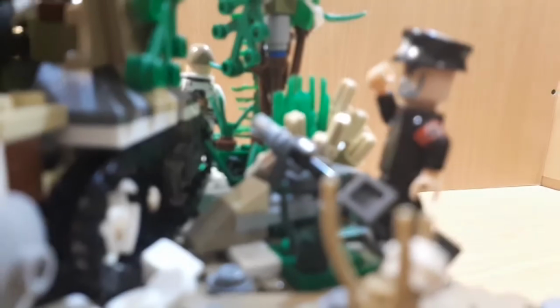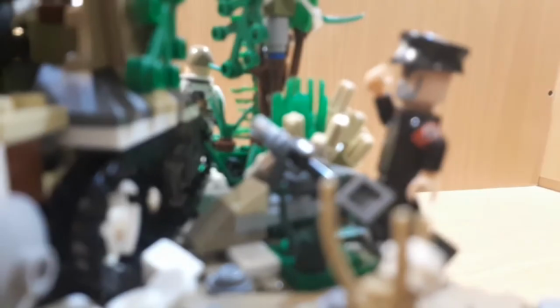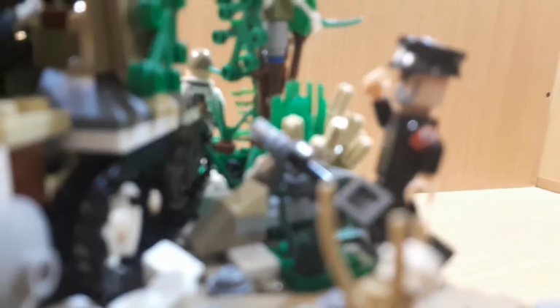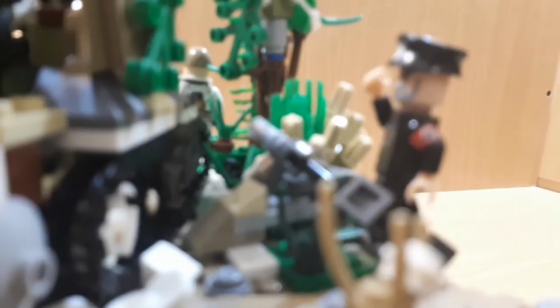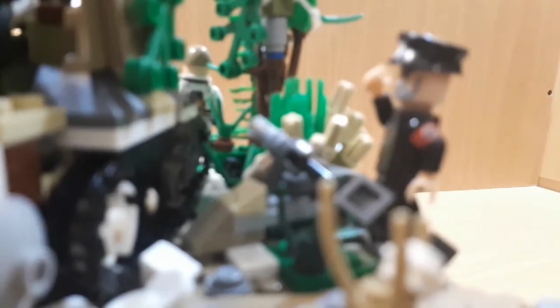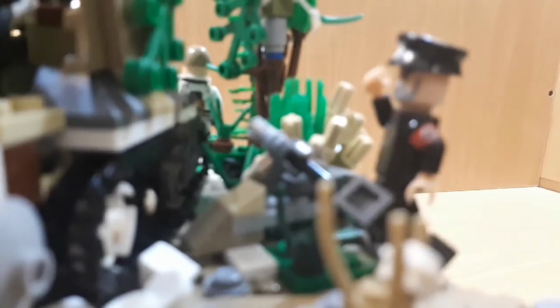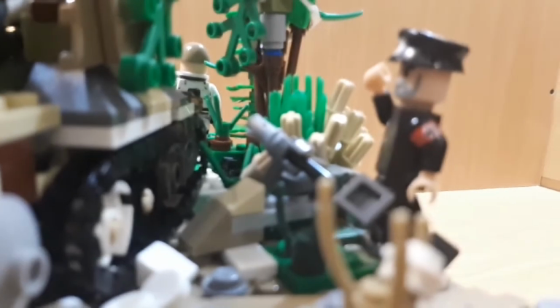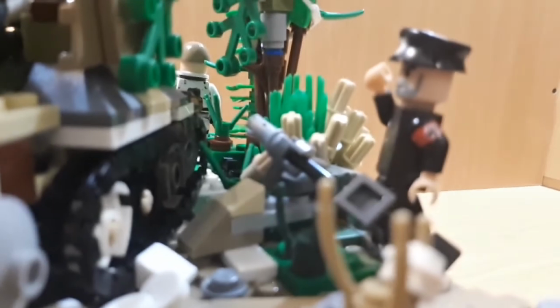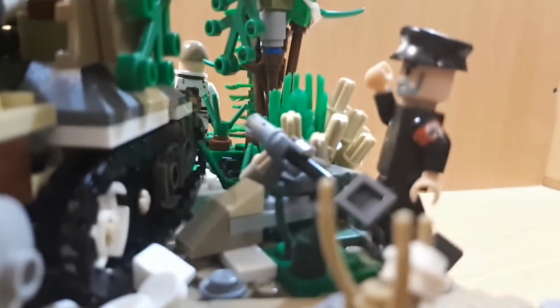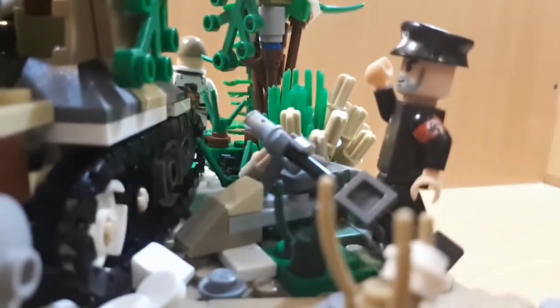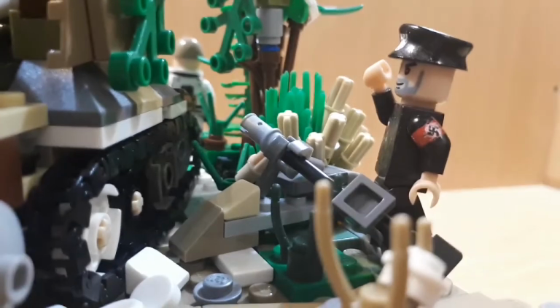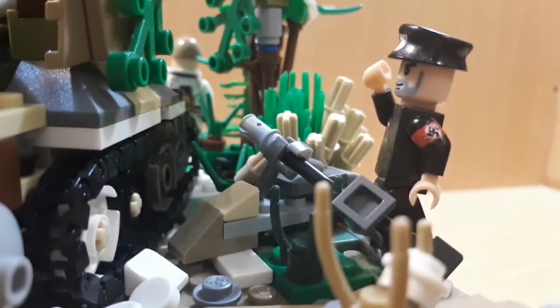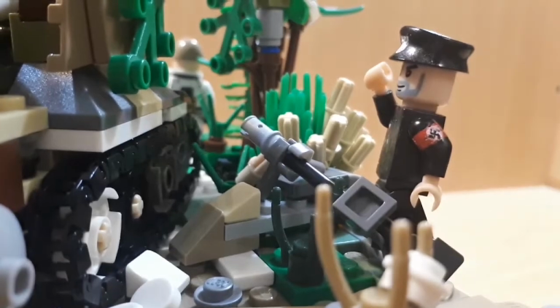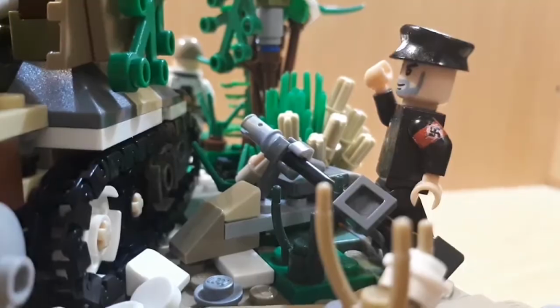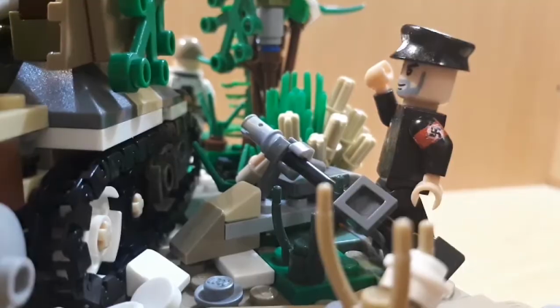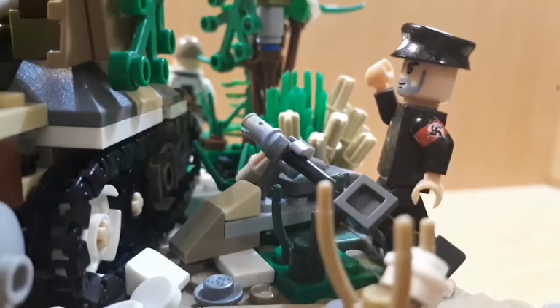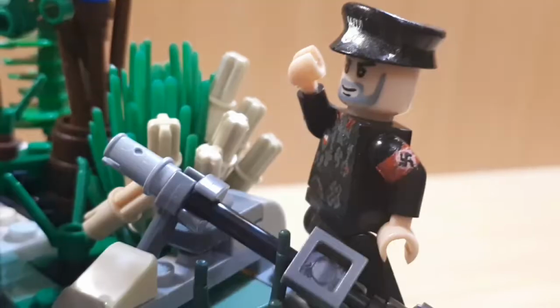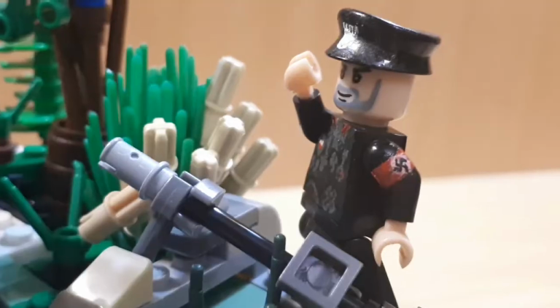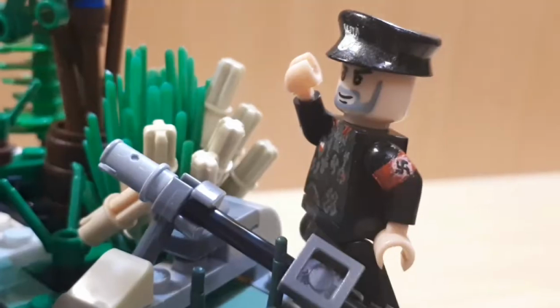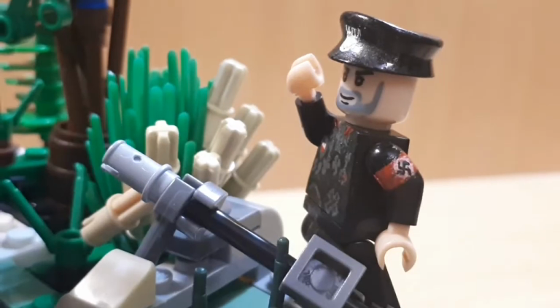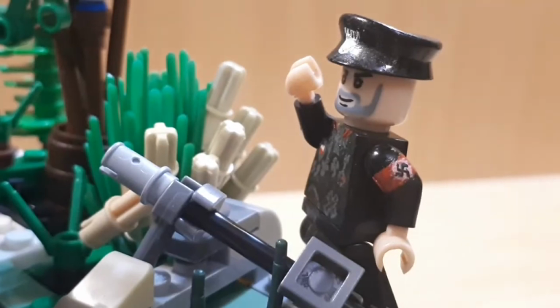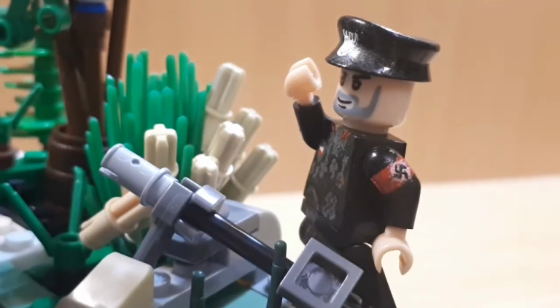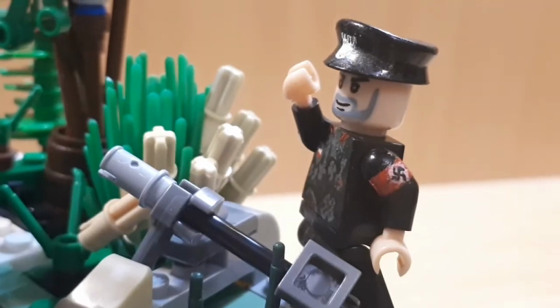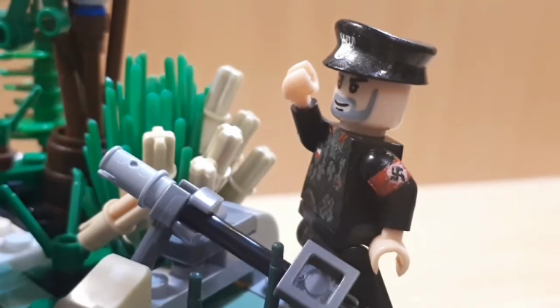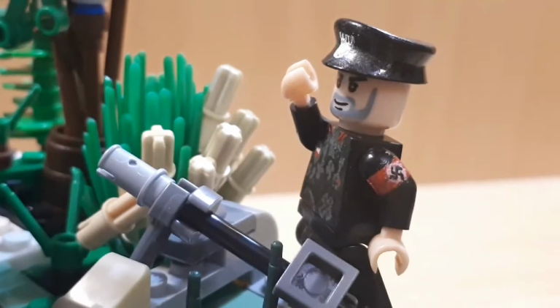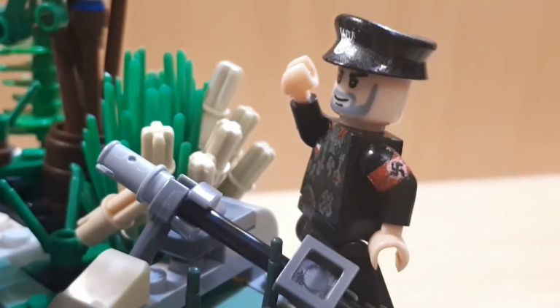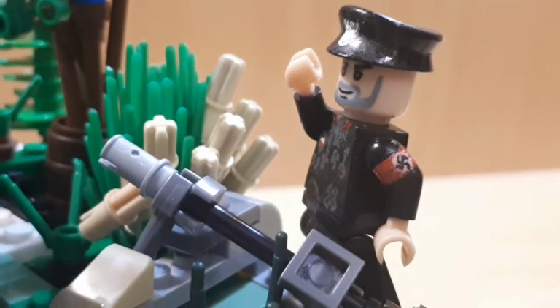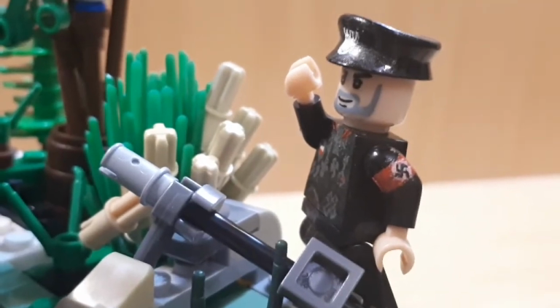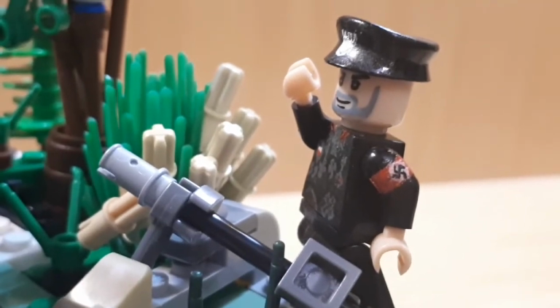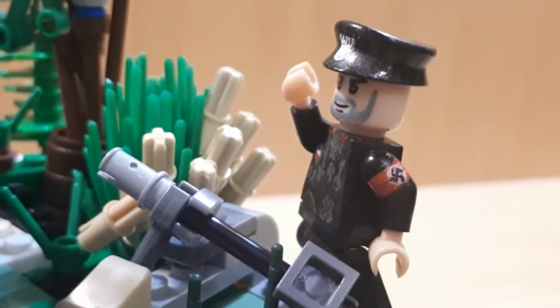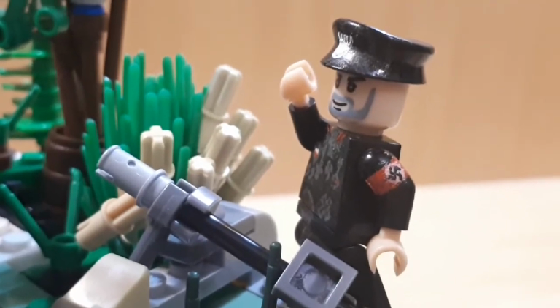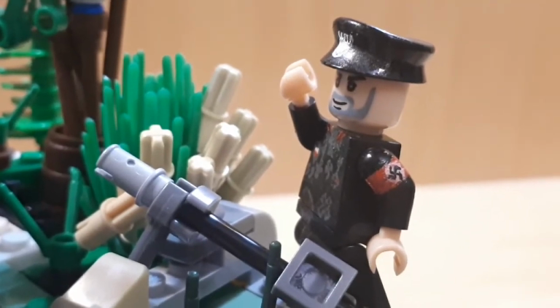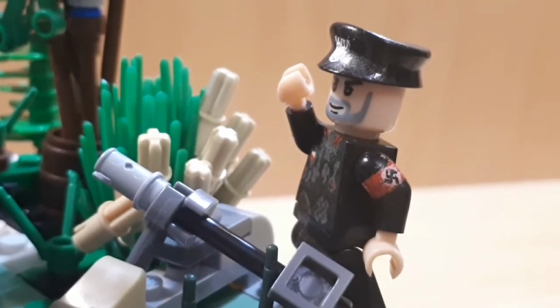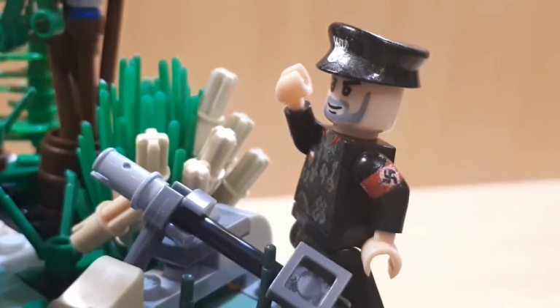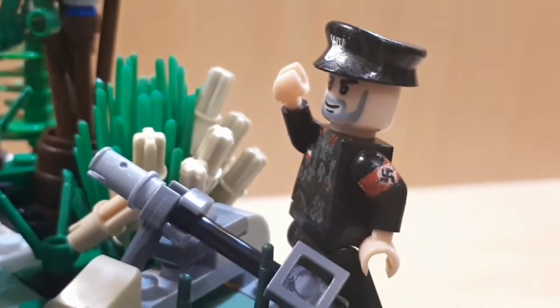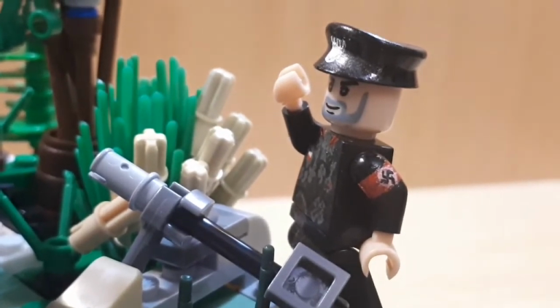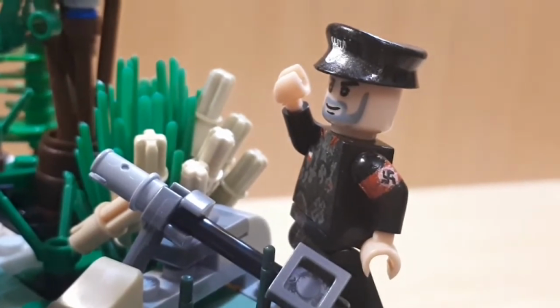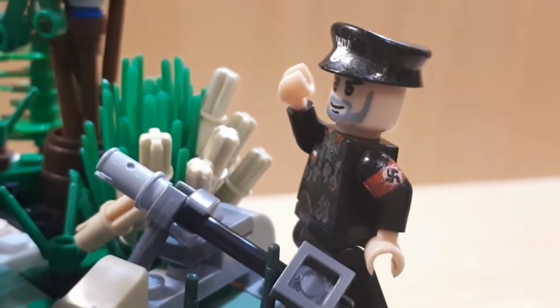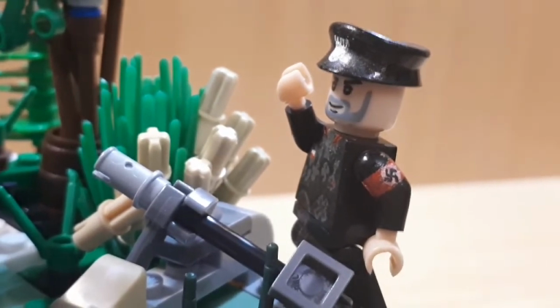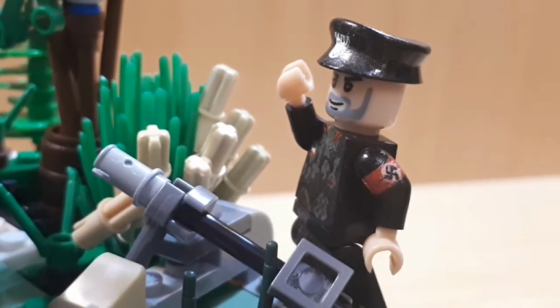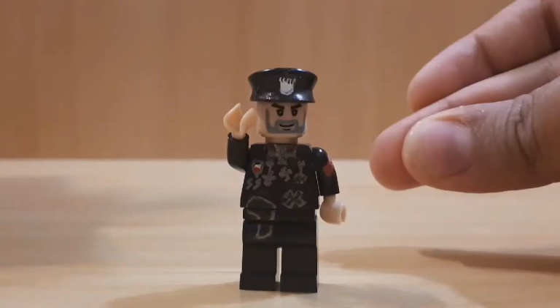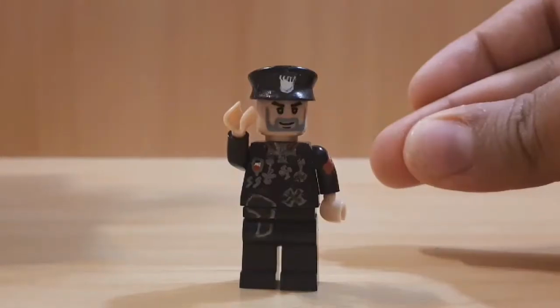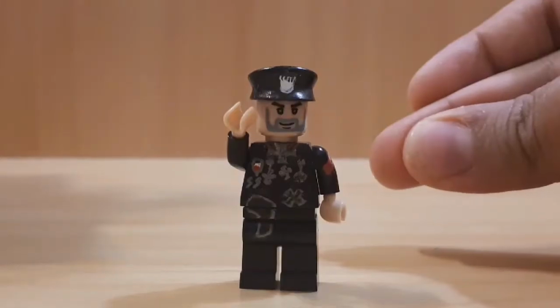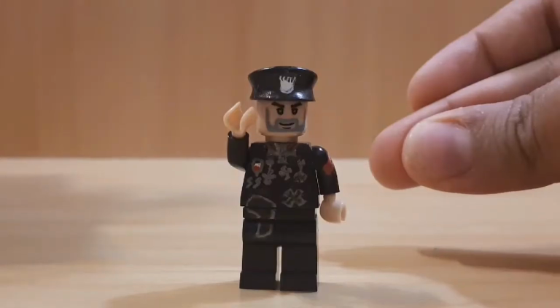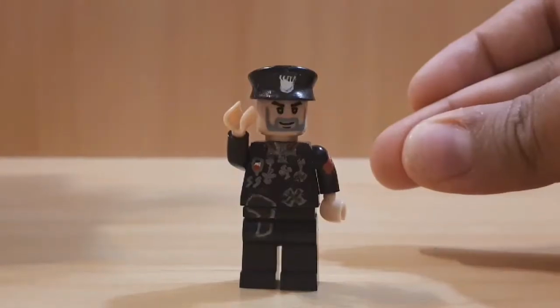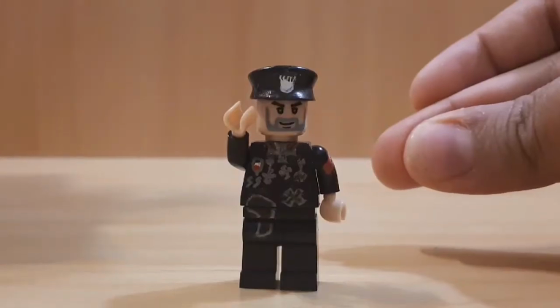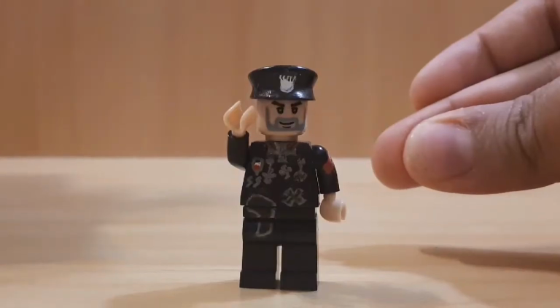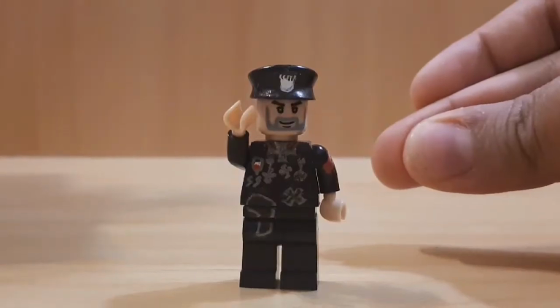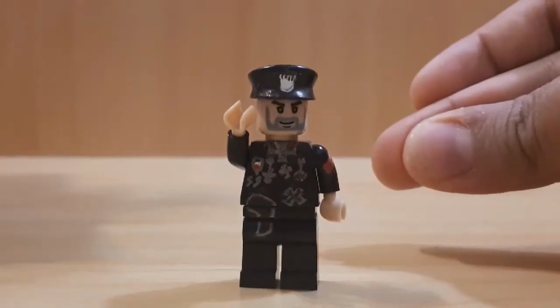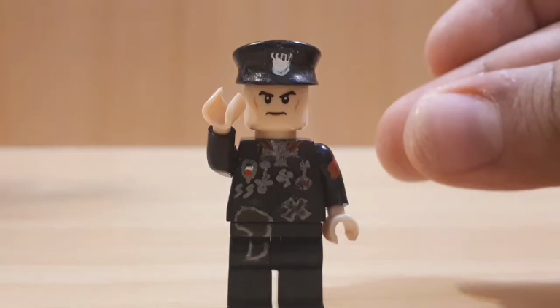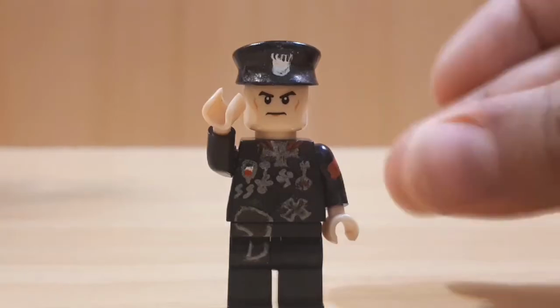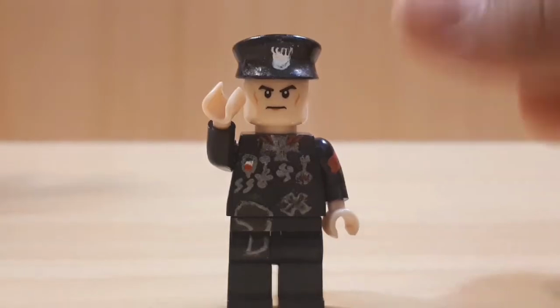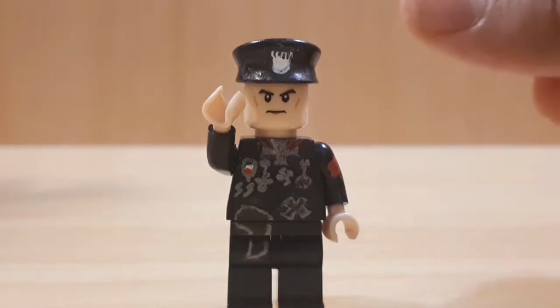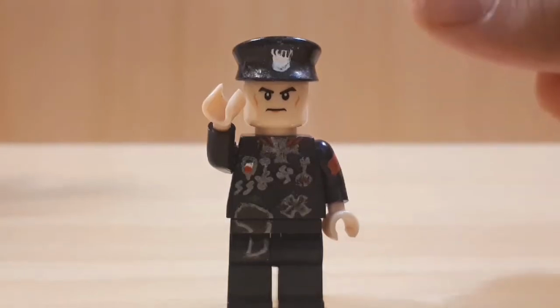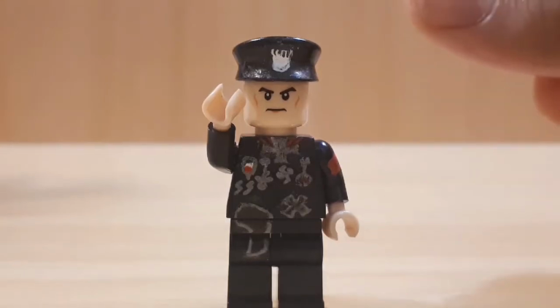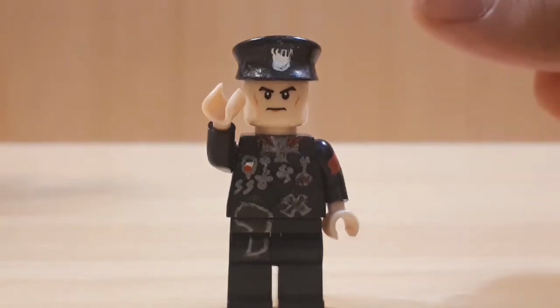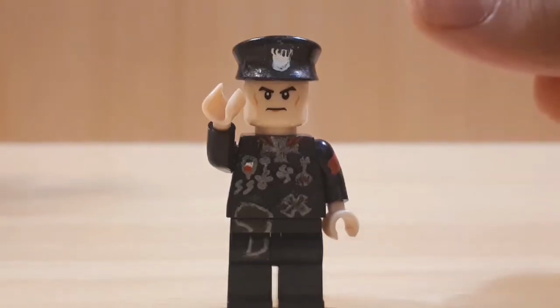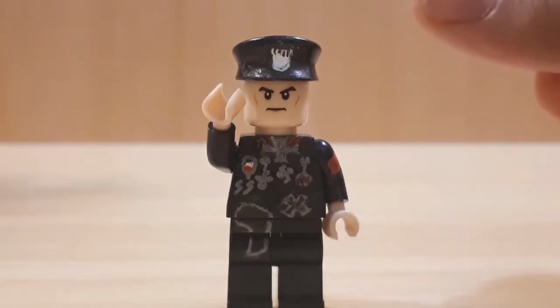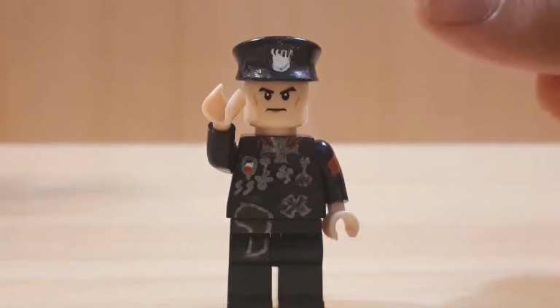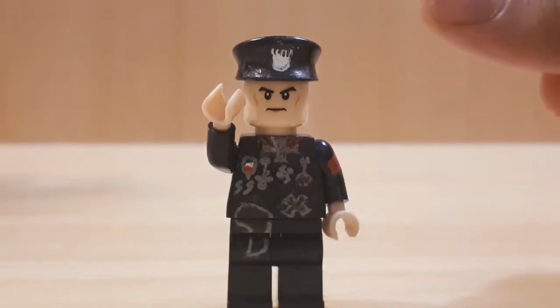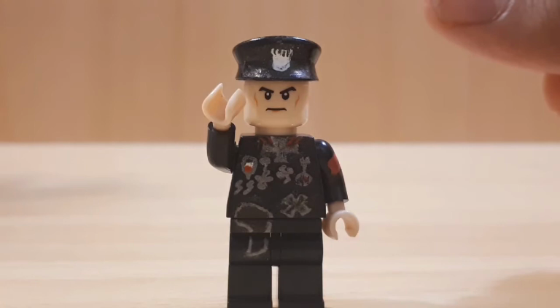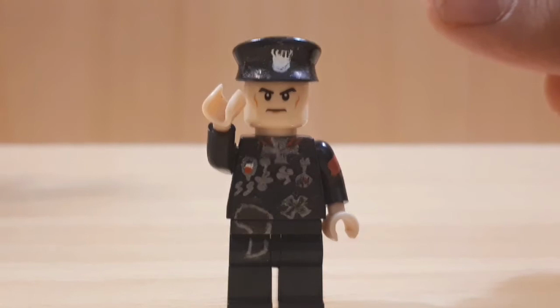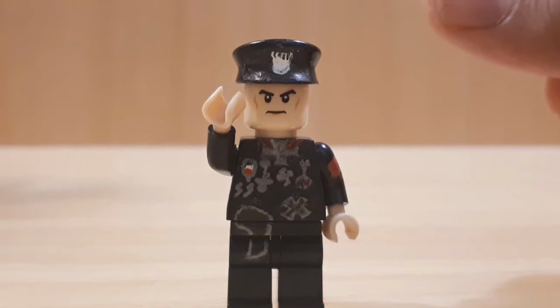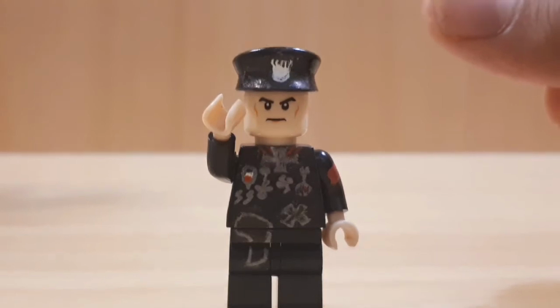Wait a minute — Indiana Jones, what are you doing here? That's better.